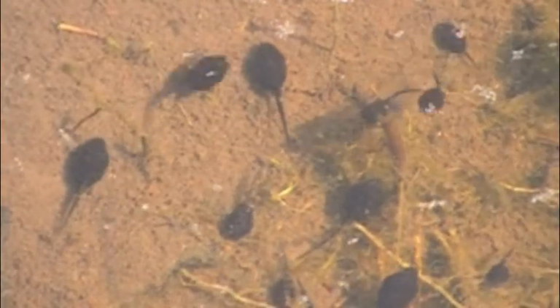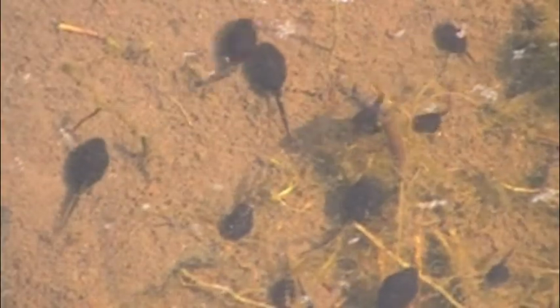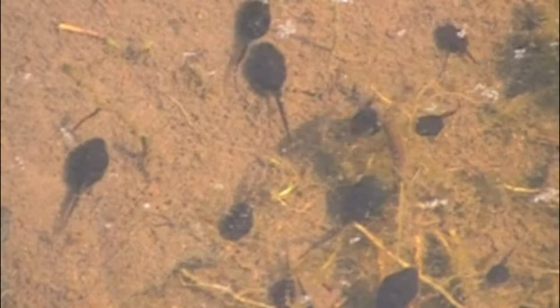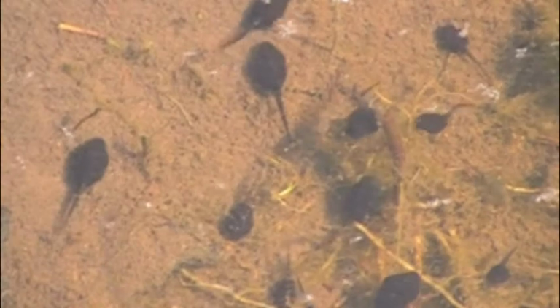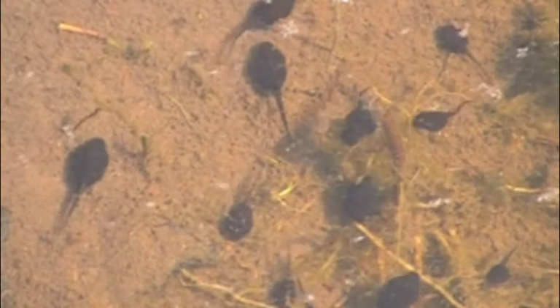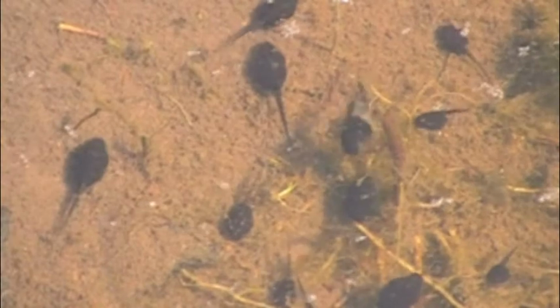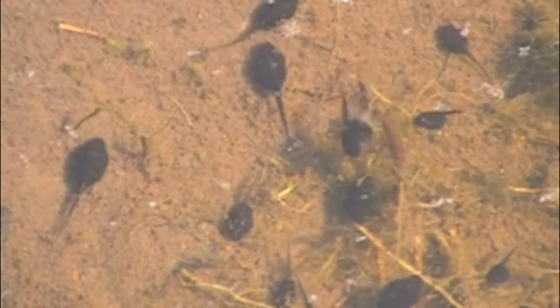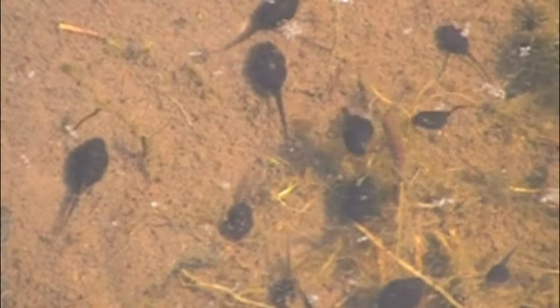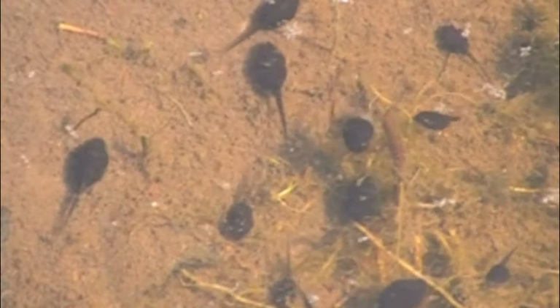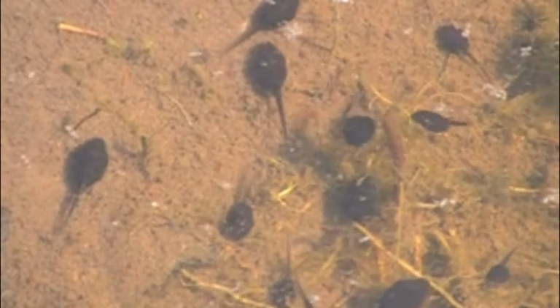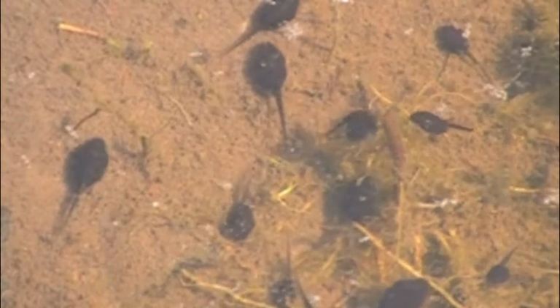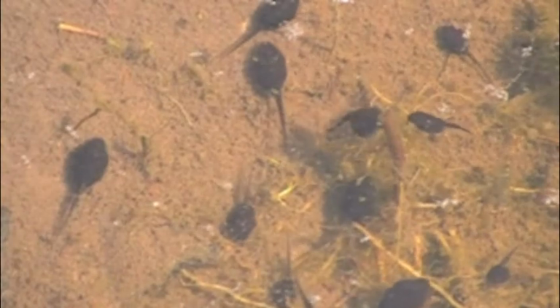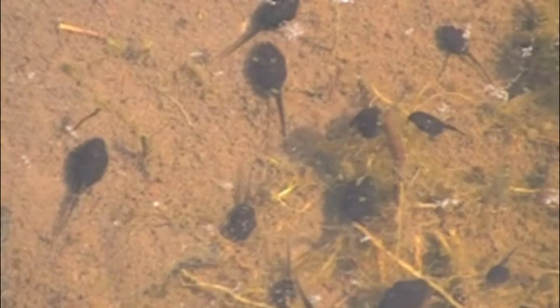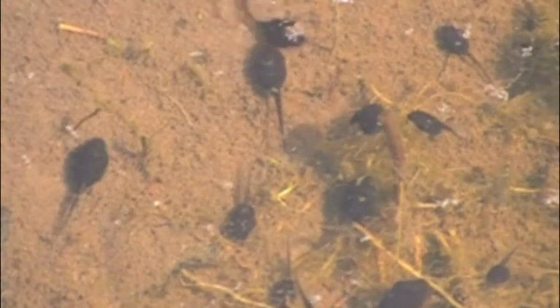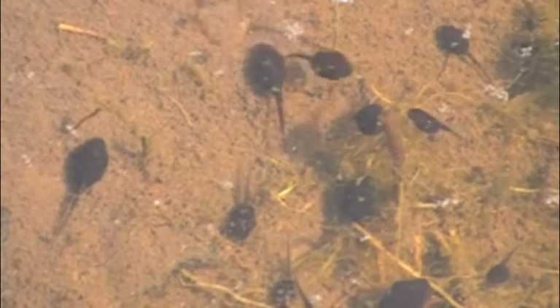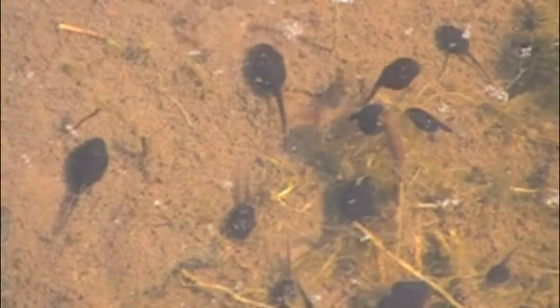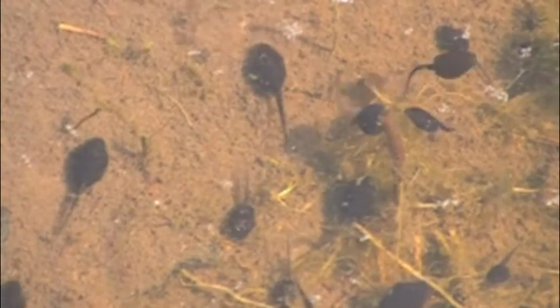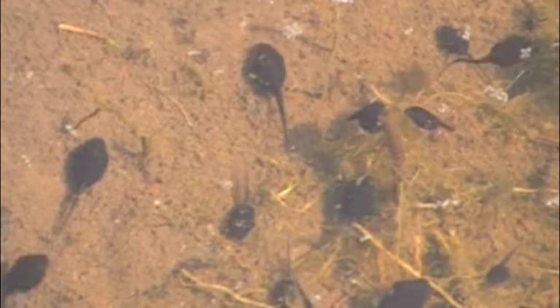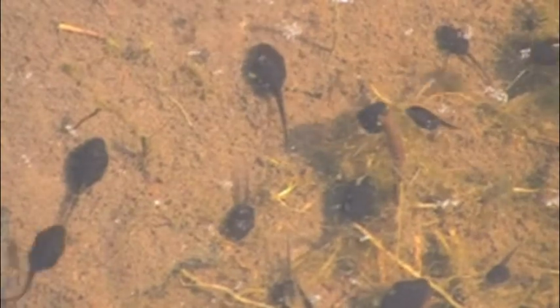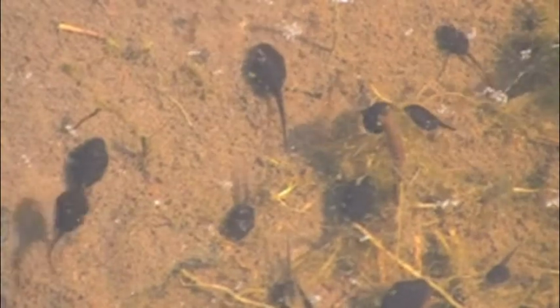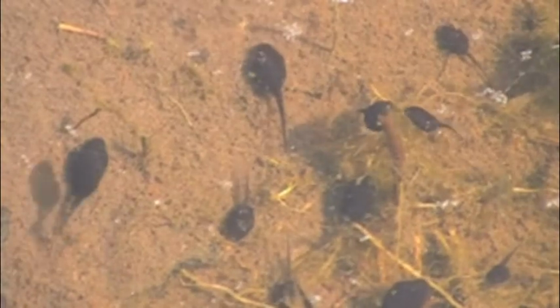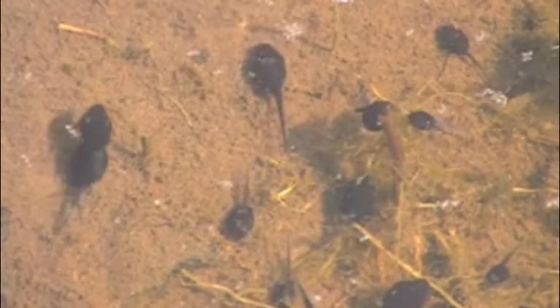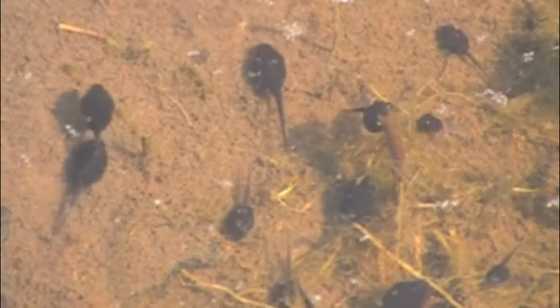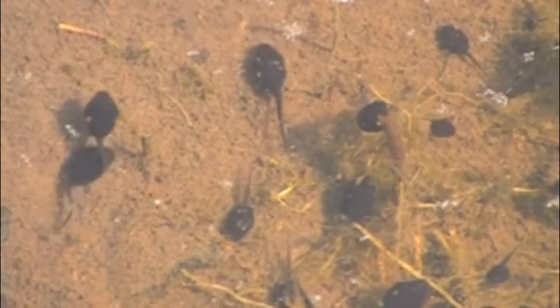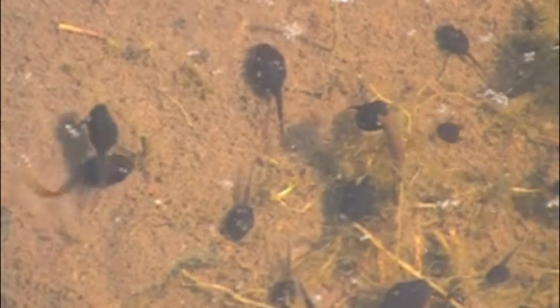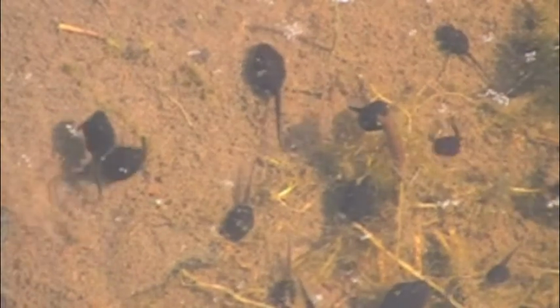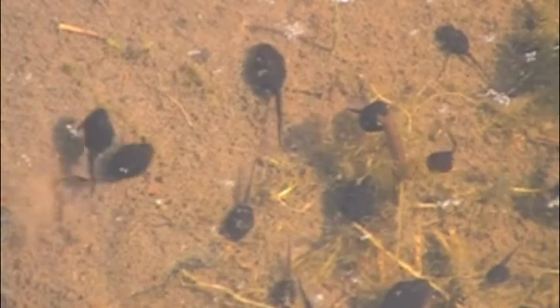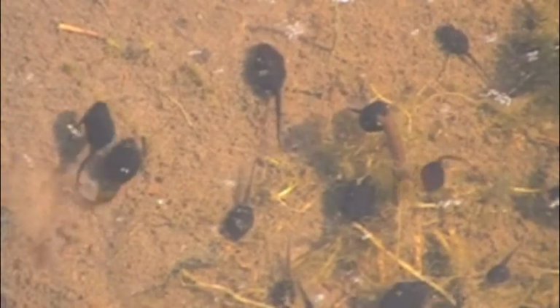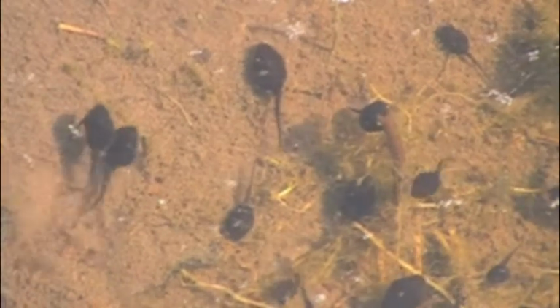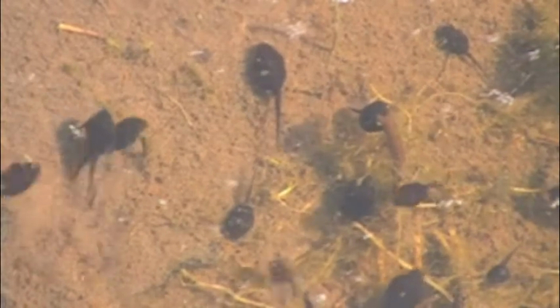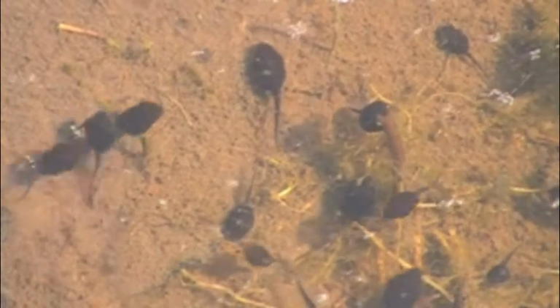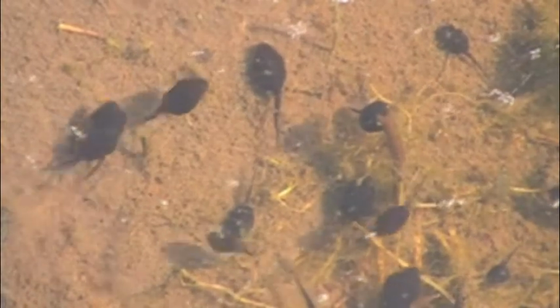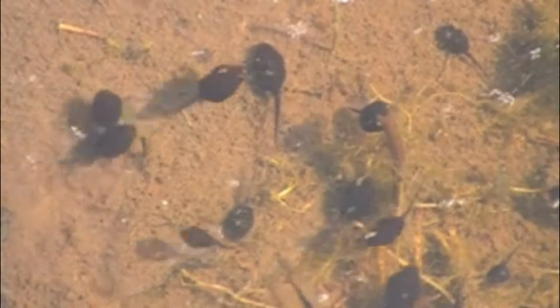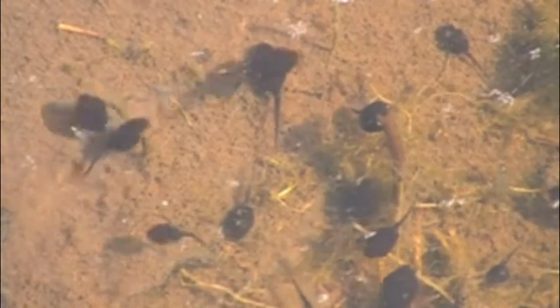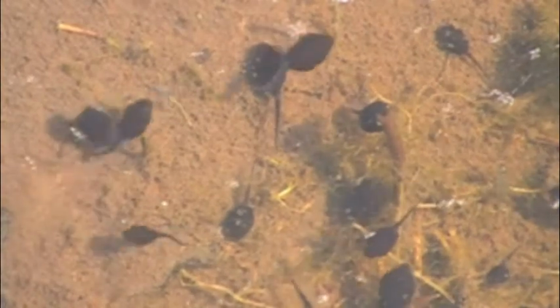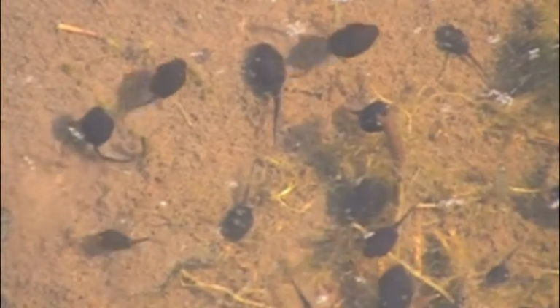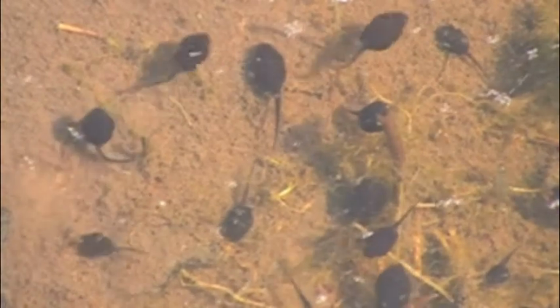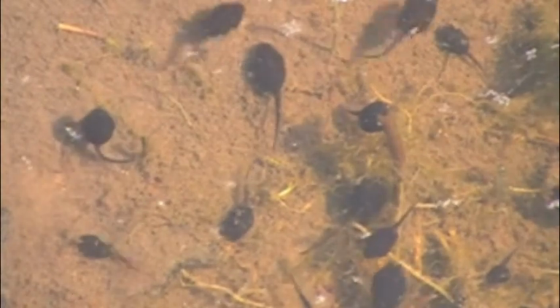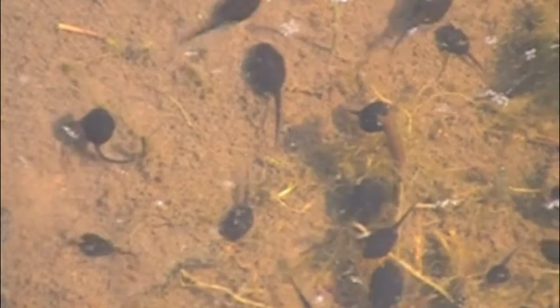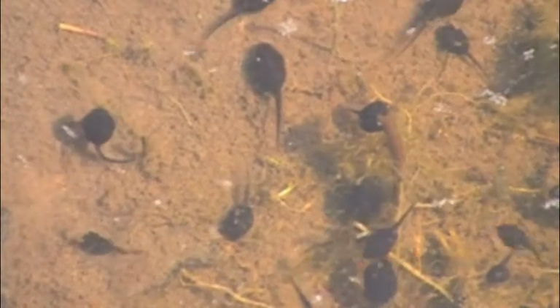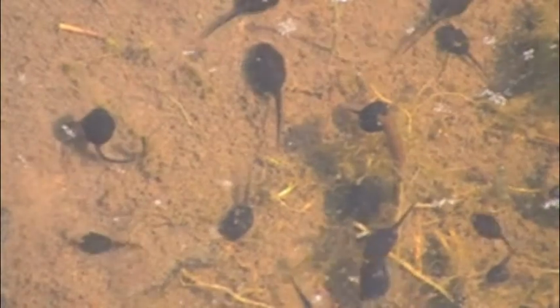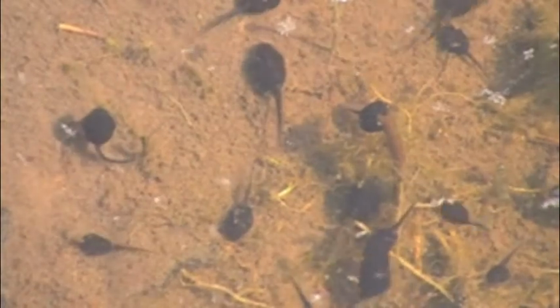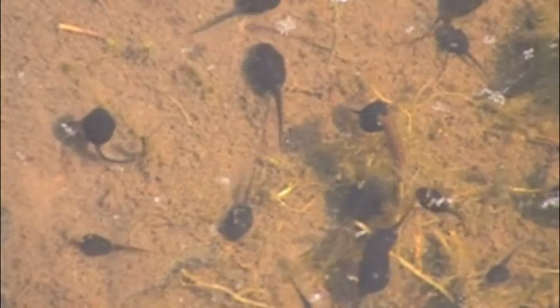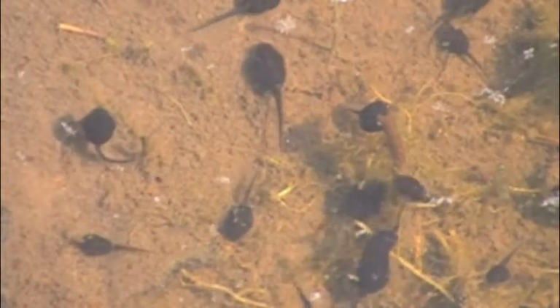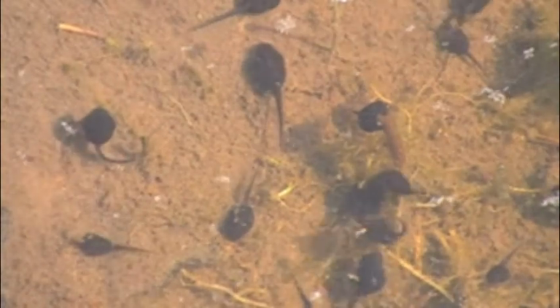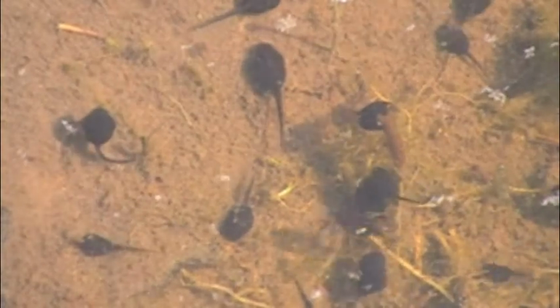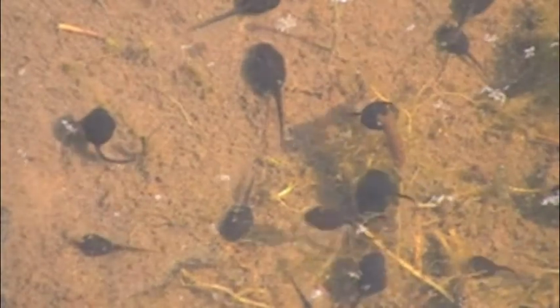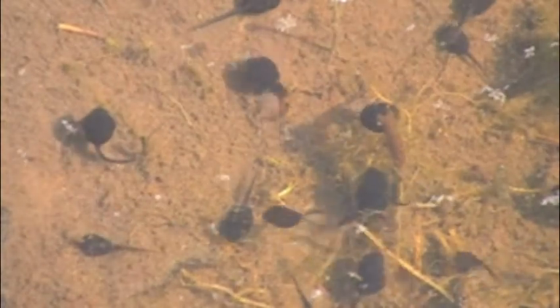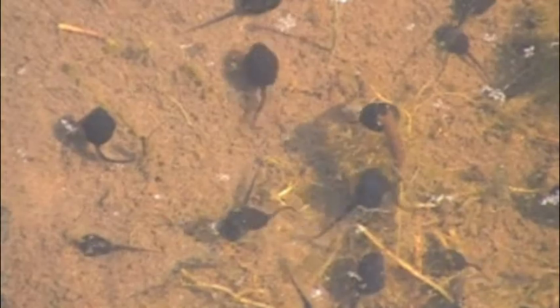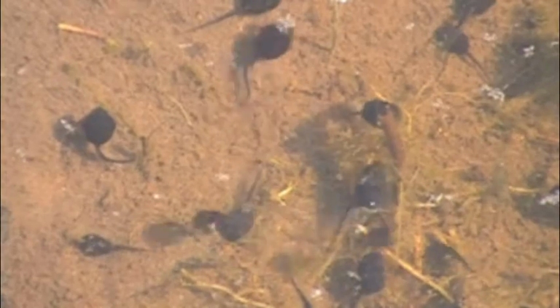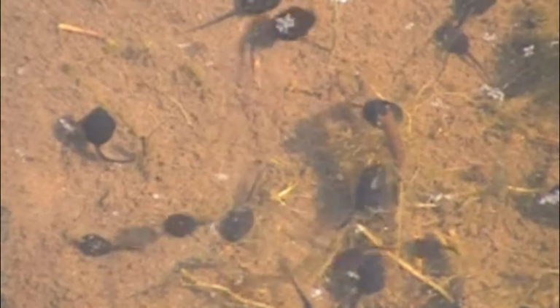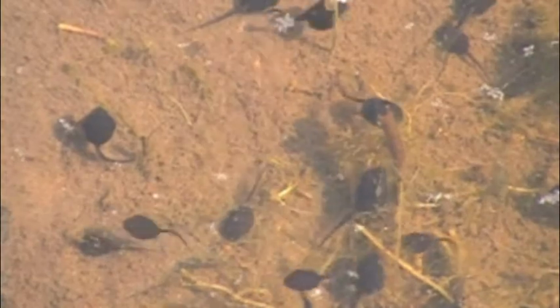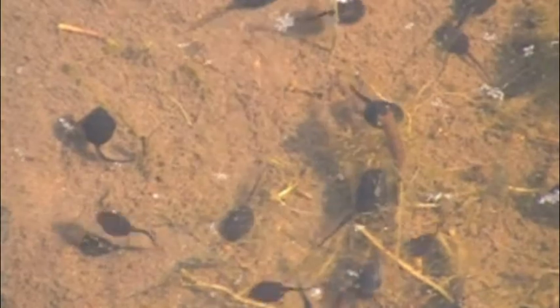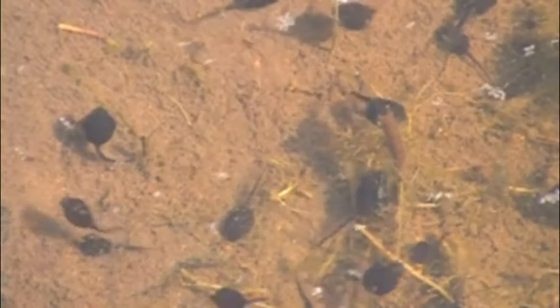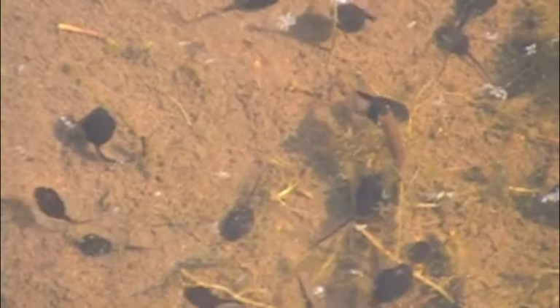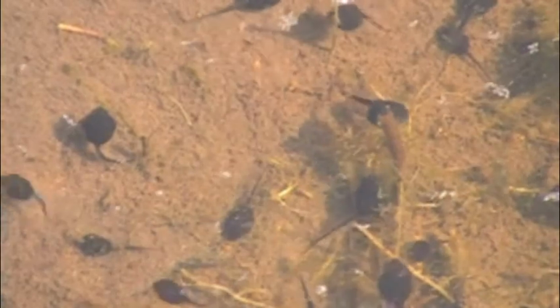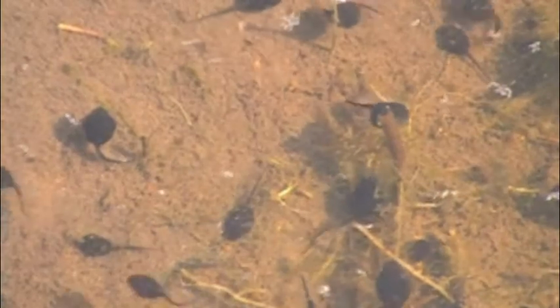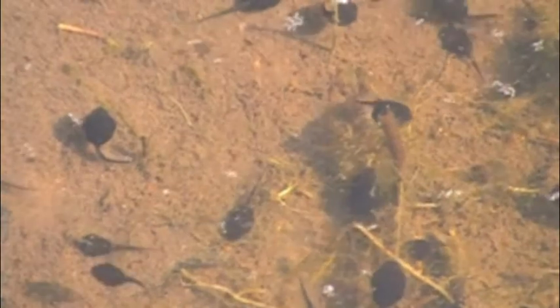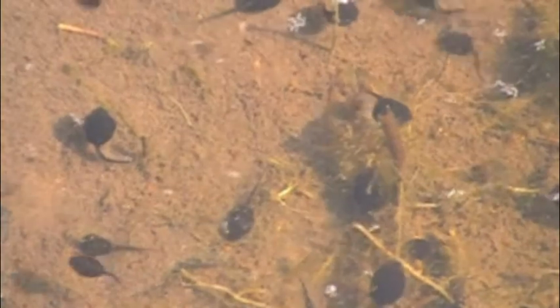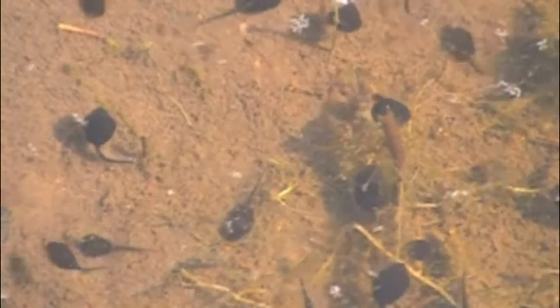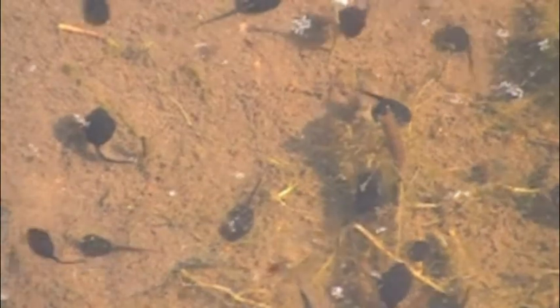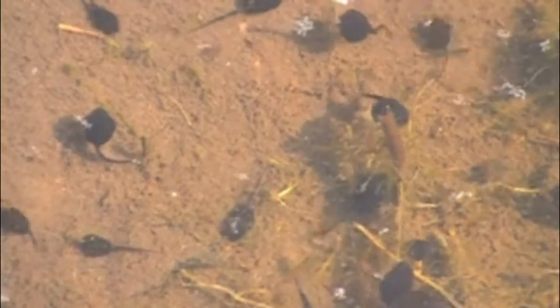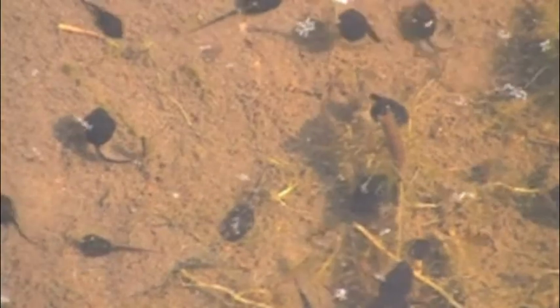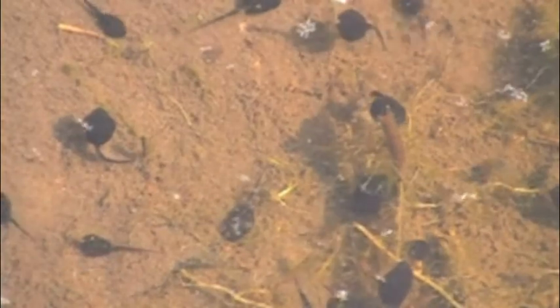The other thing tadpoles do a lot of is eat. You can see here they are licking bacteria and algae off of the leaves.